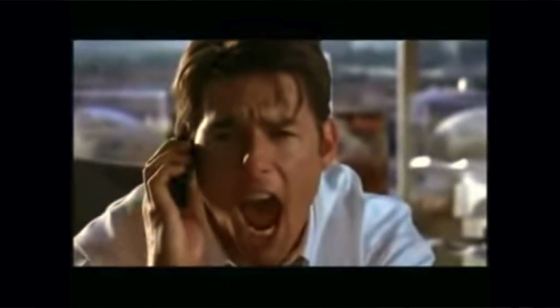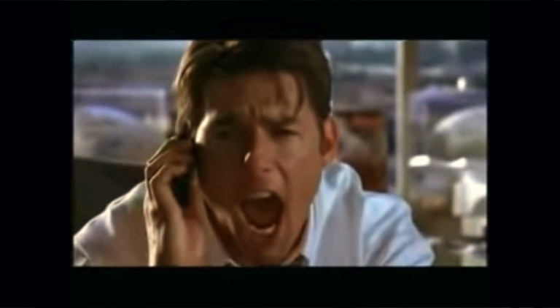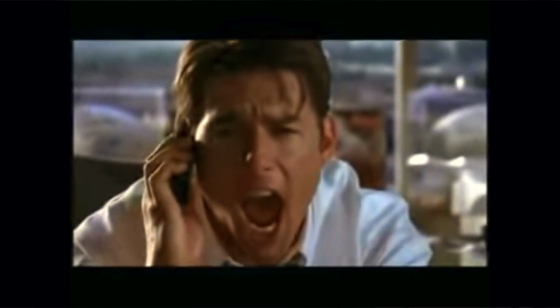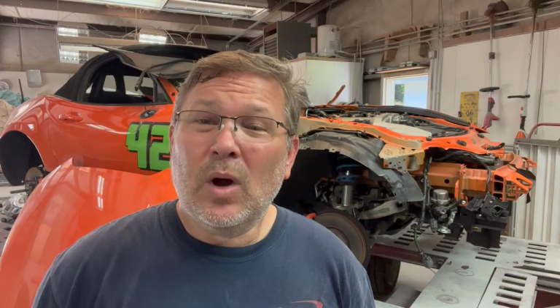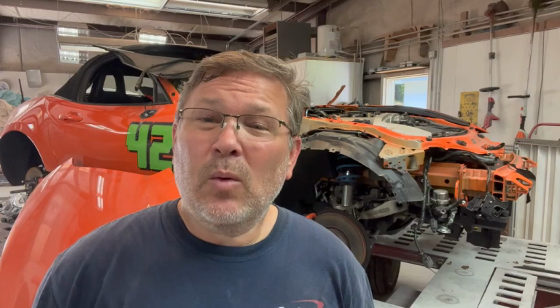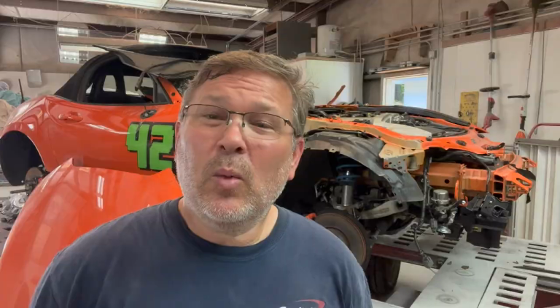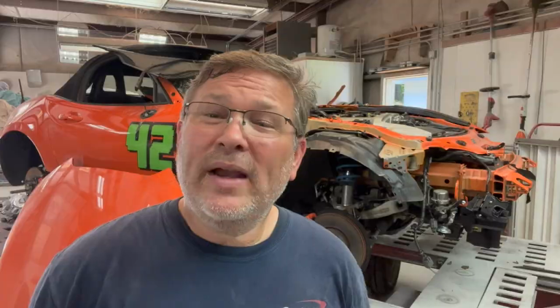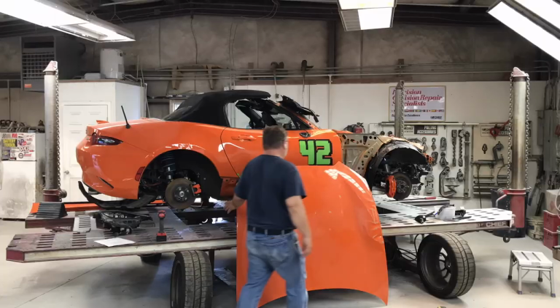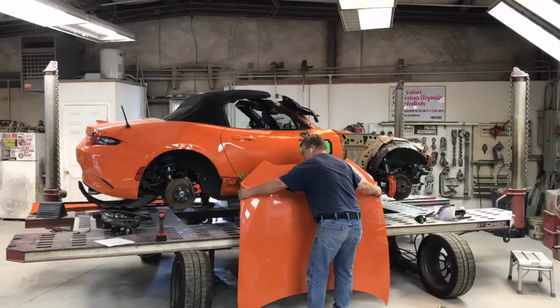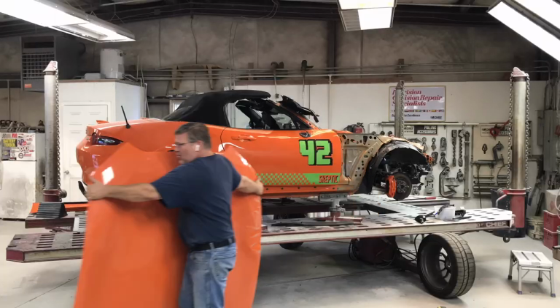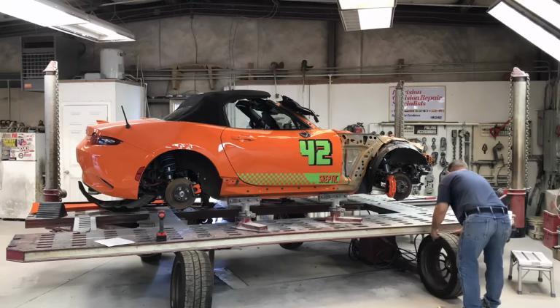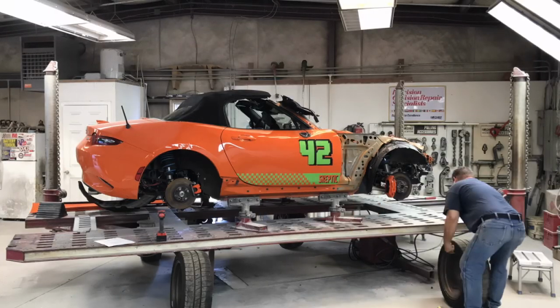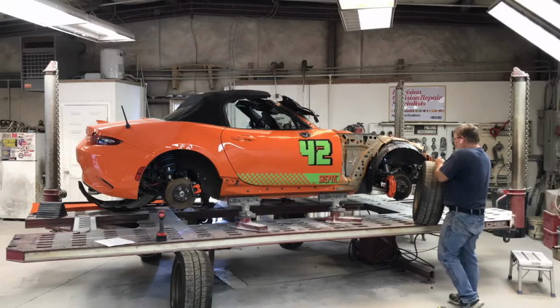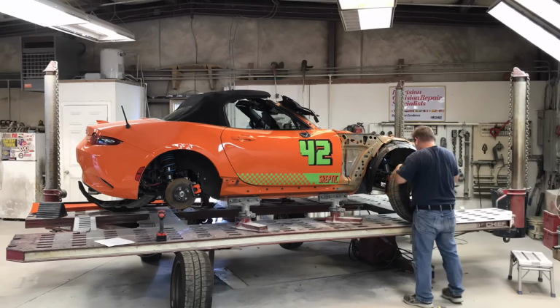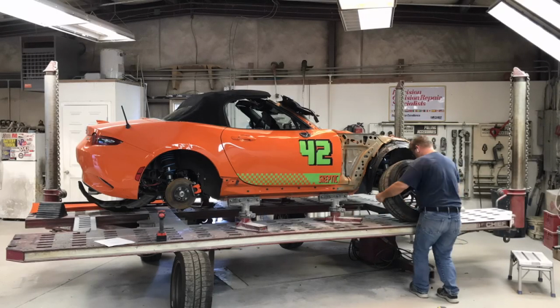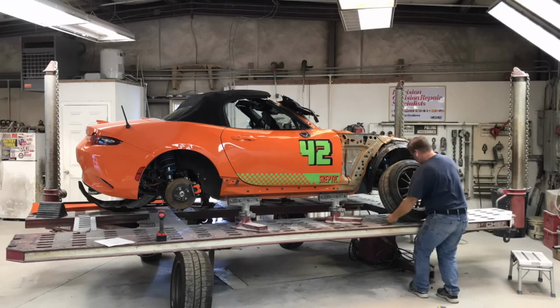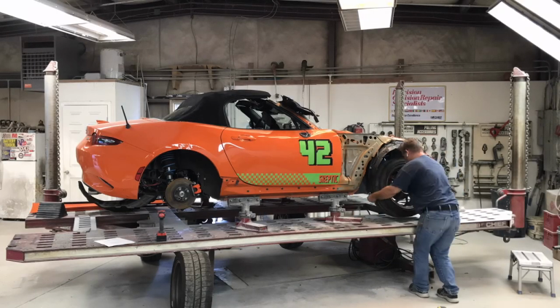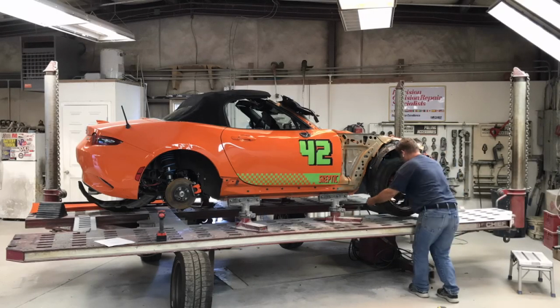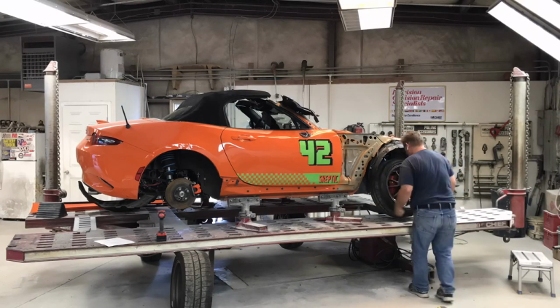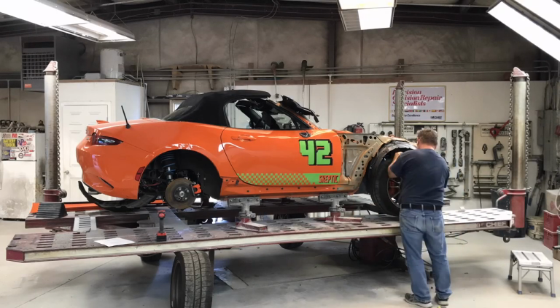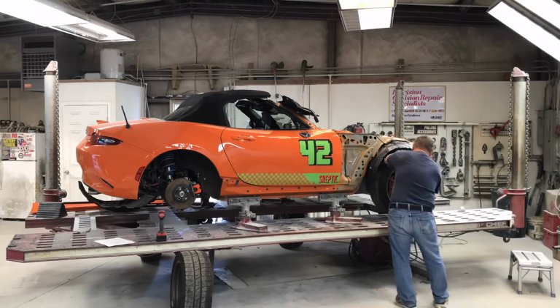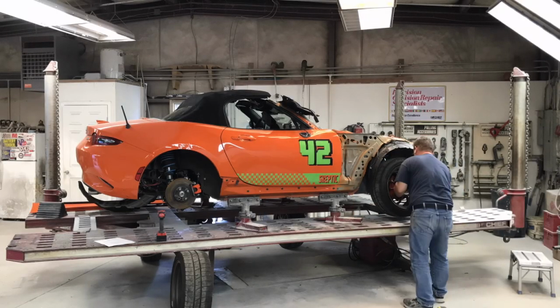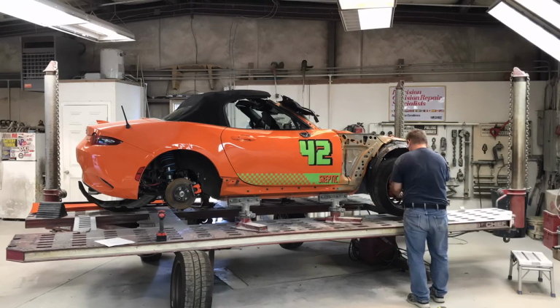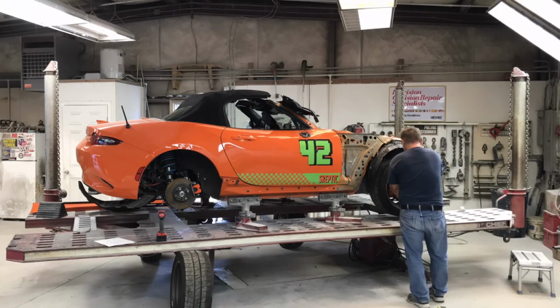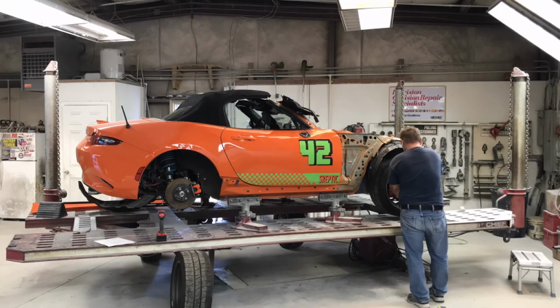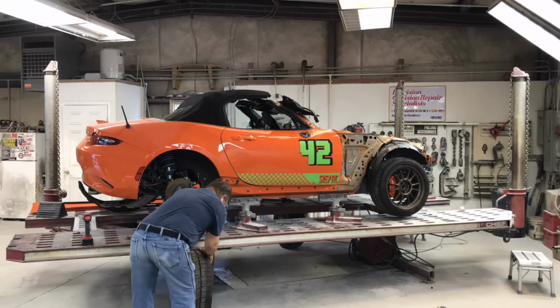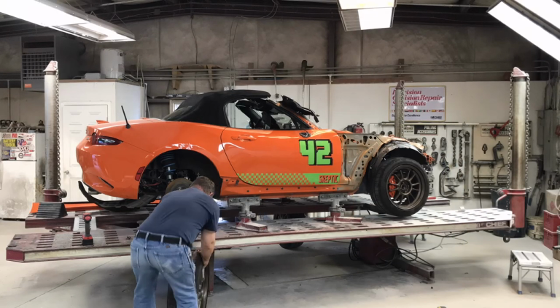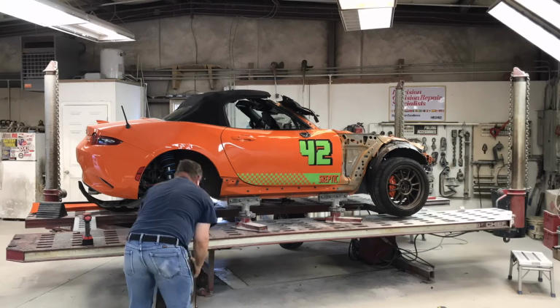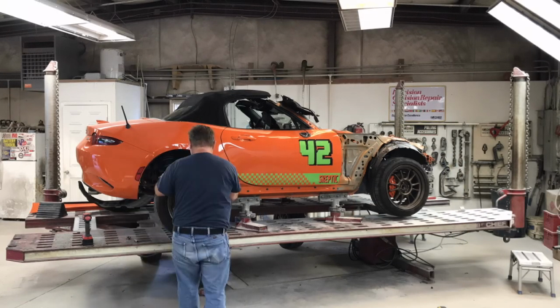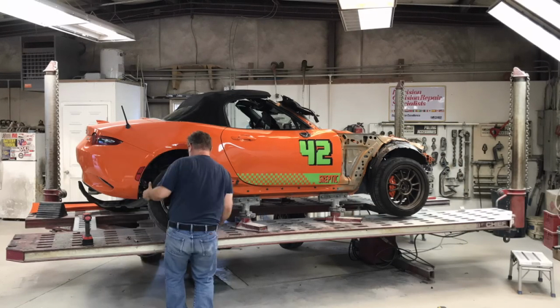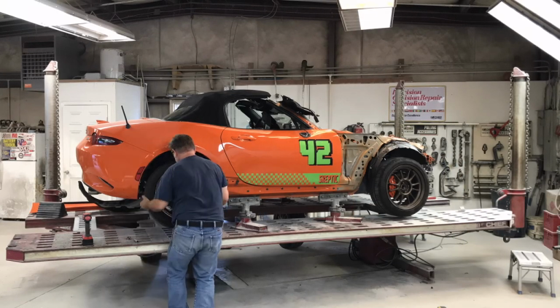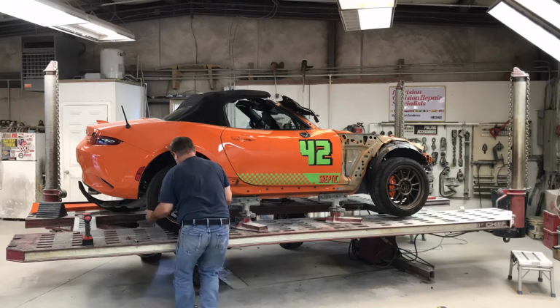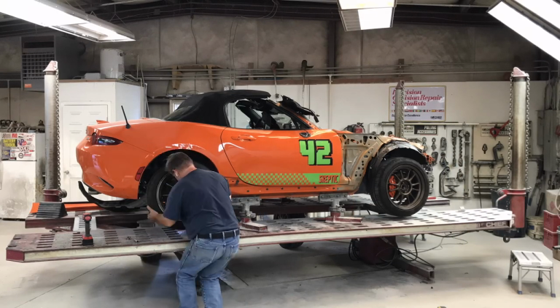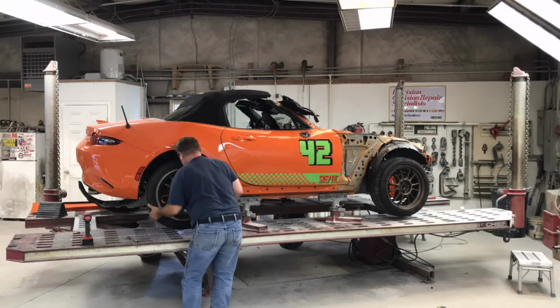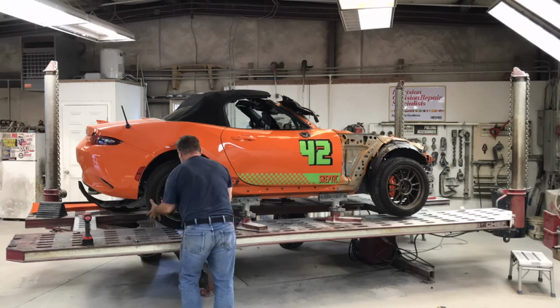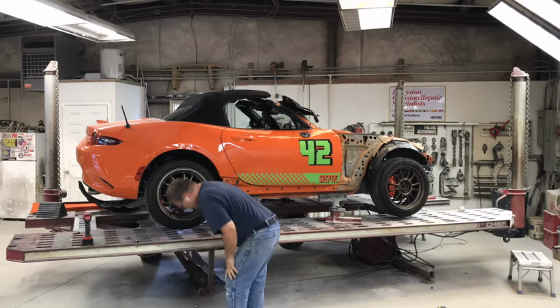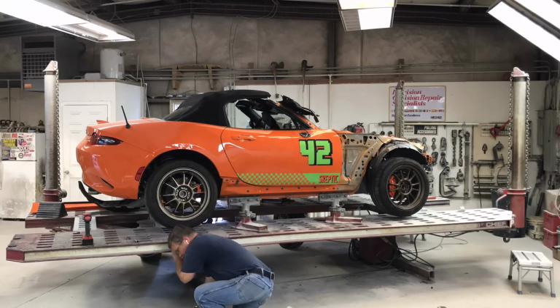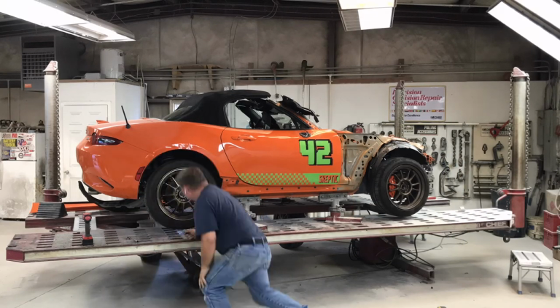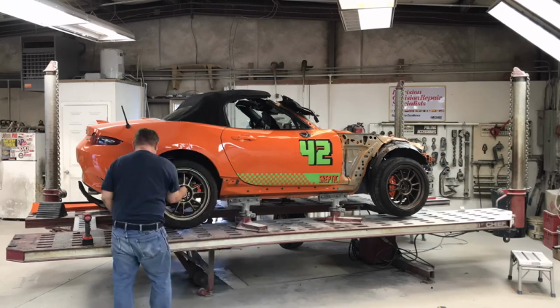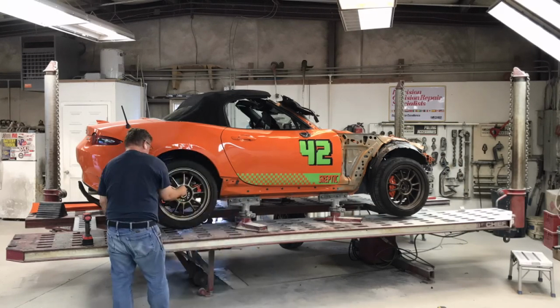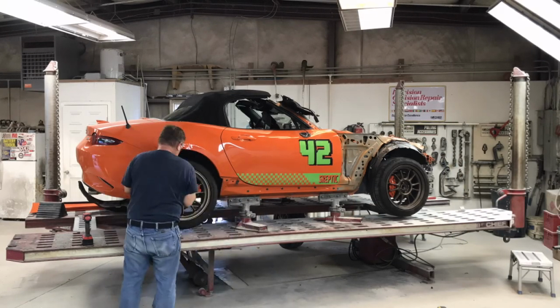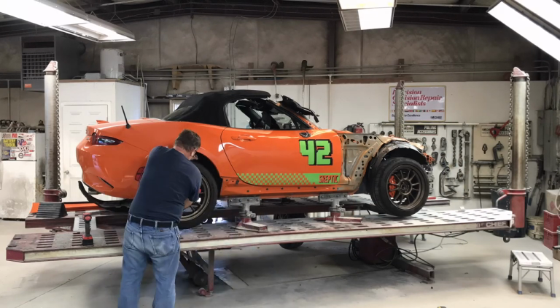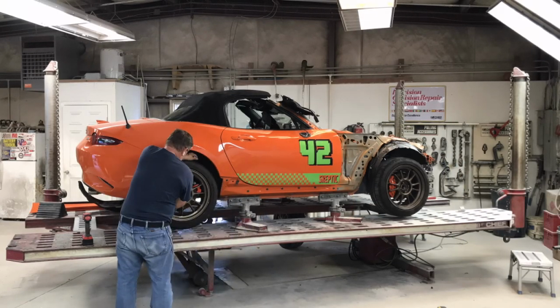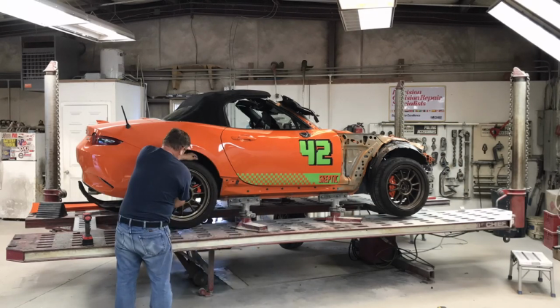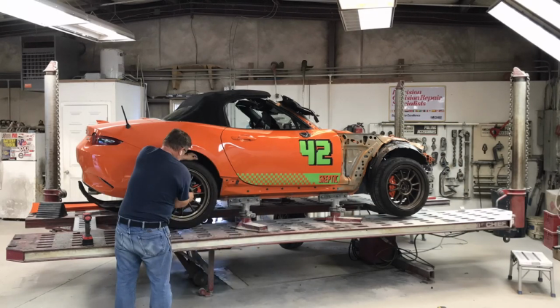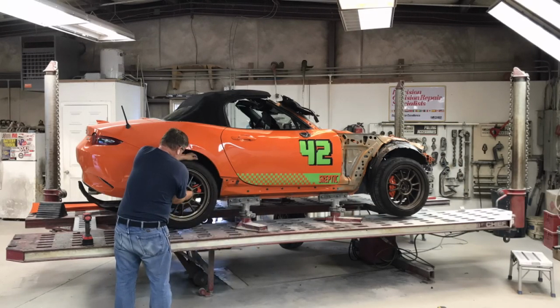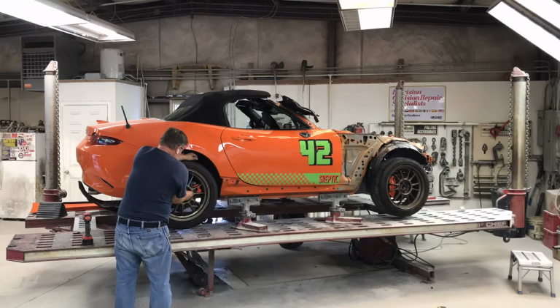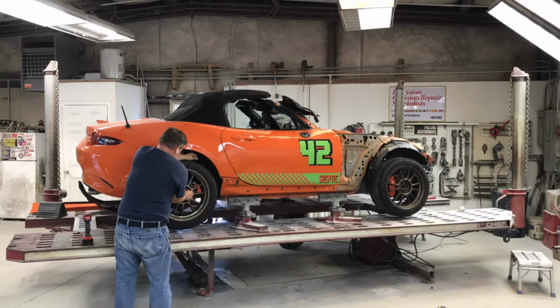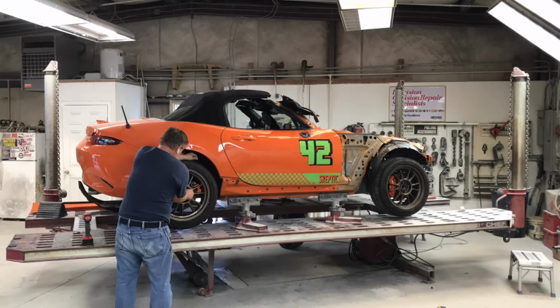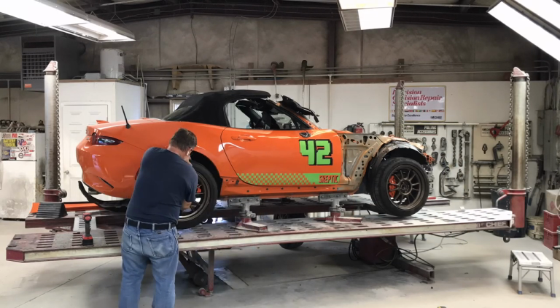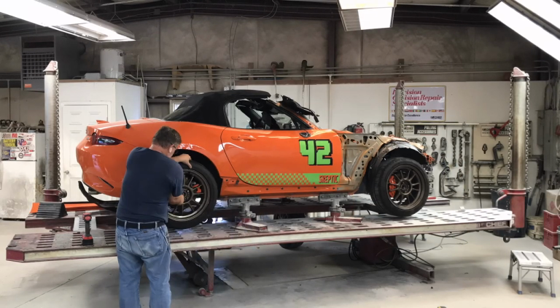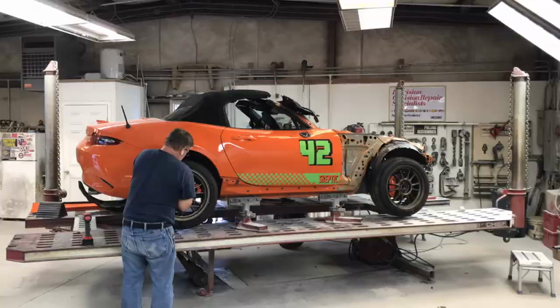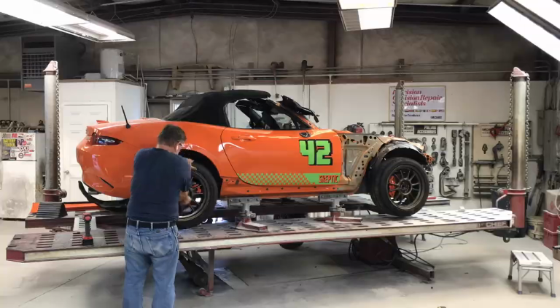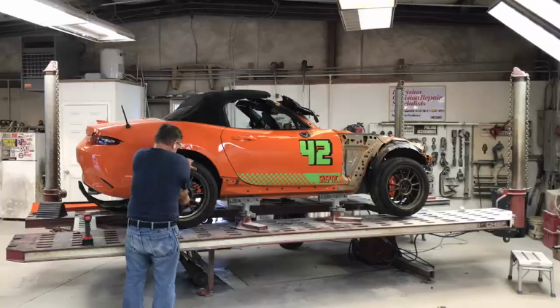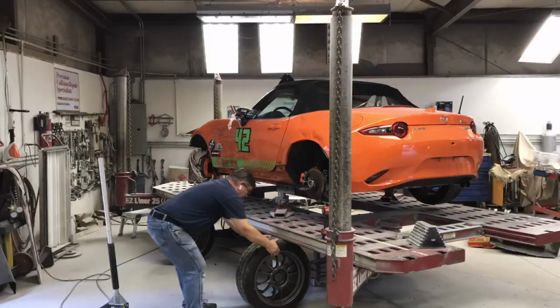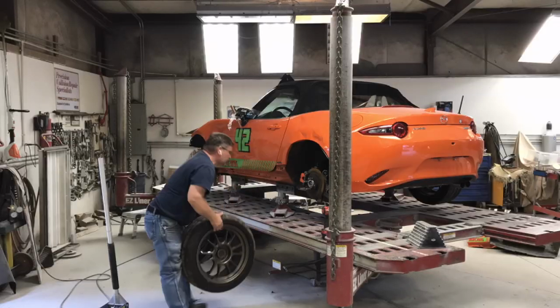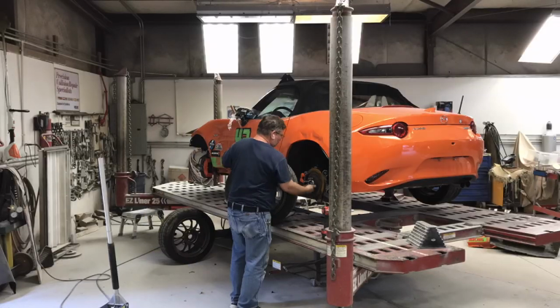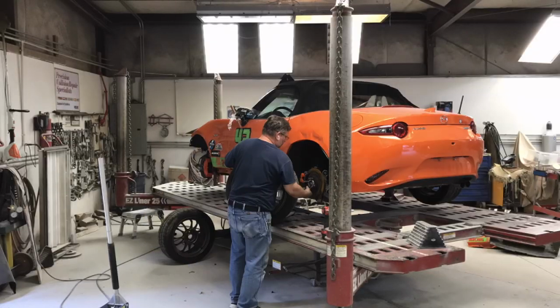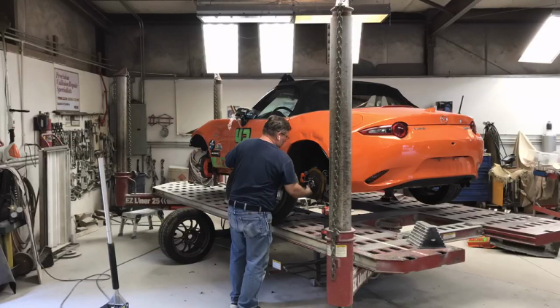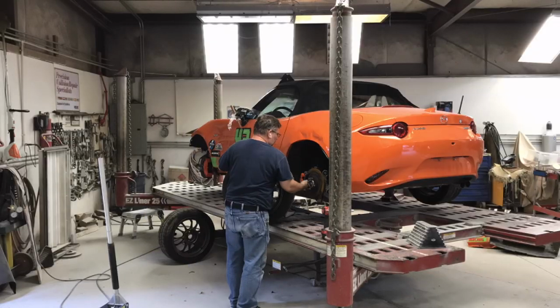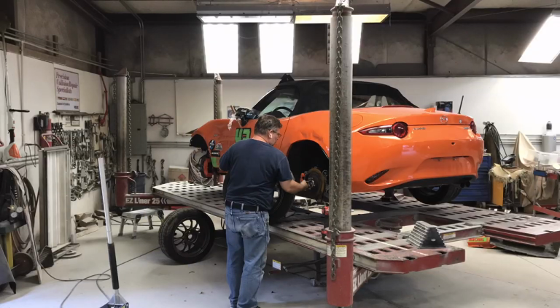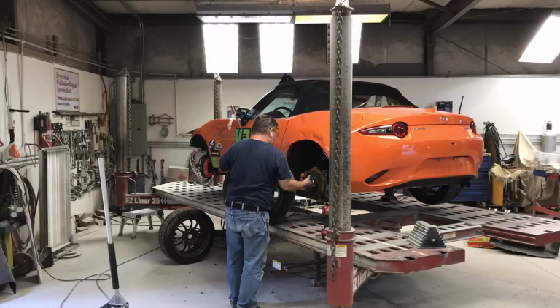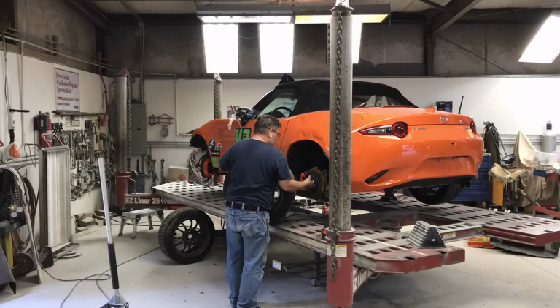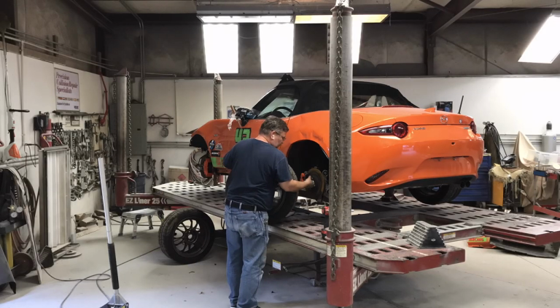While we're waiting on the insurance company to get back to us, we're going to get this thing back on its wheels and get it off the frame machine because I have a race car that's ready to go up.